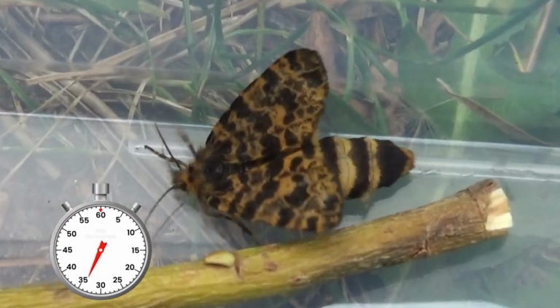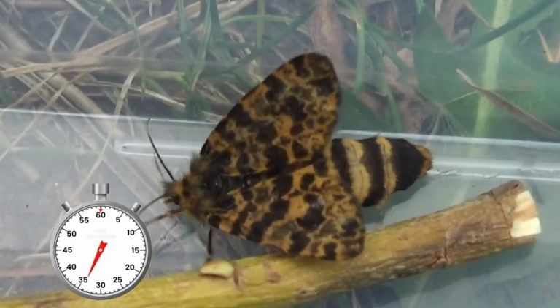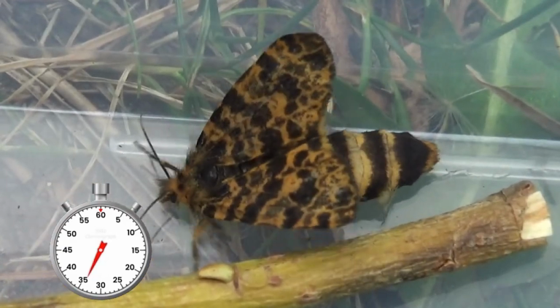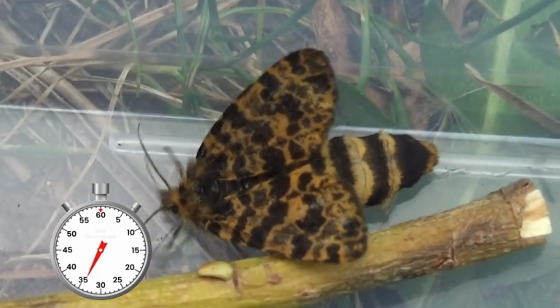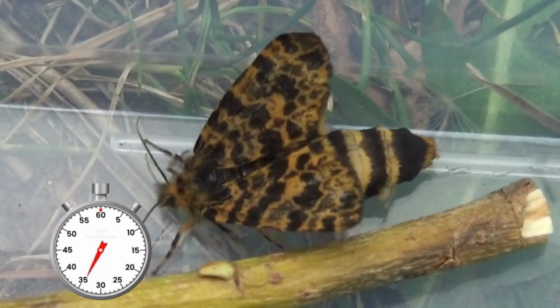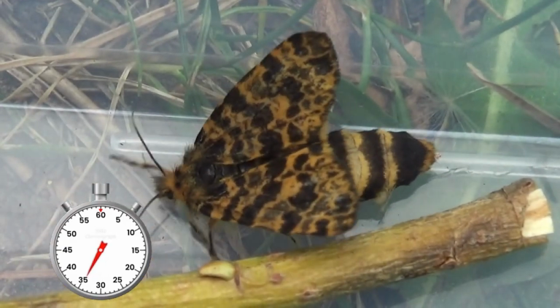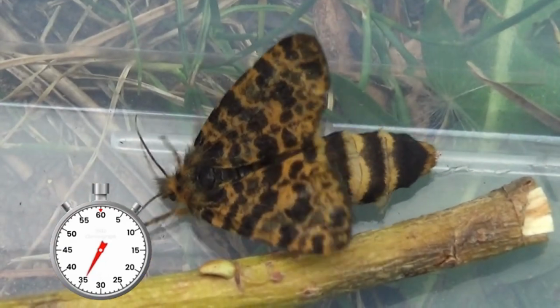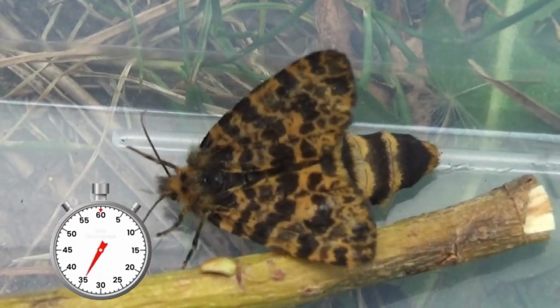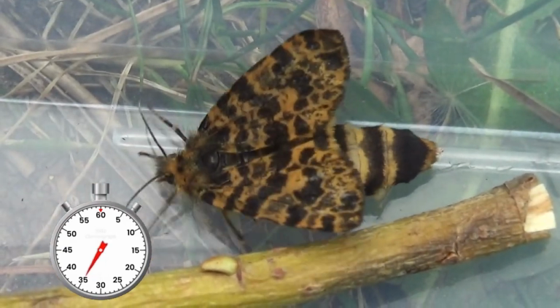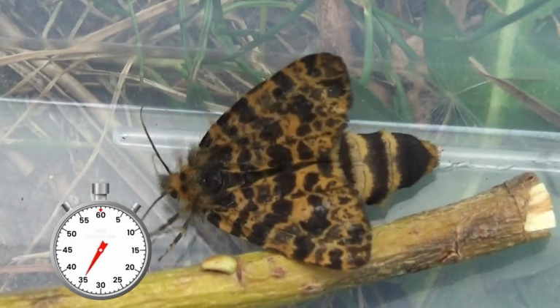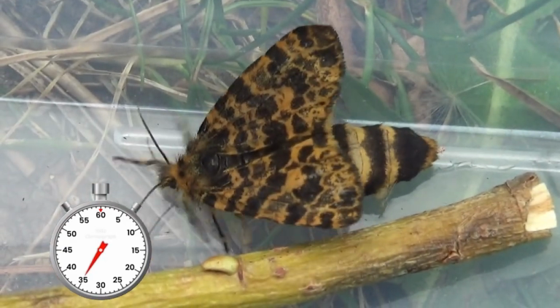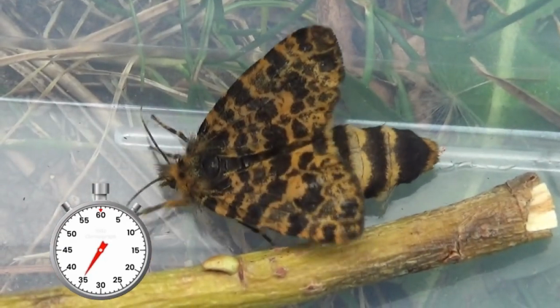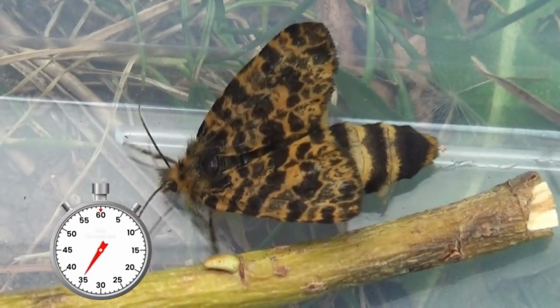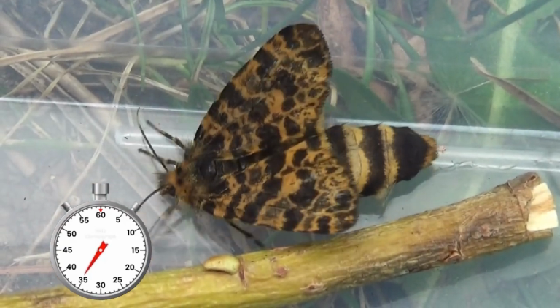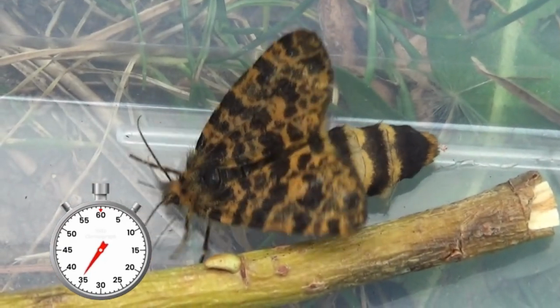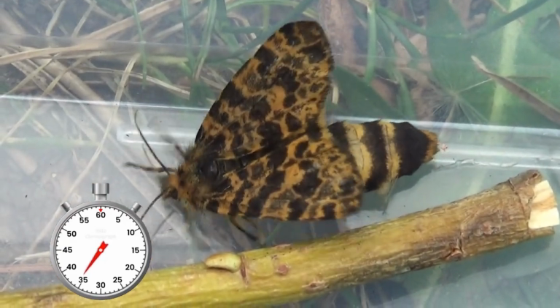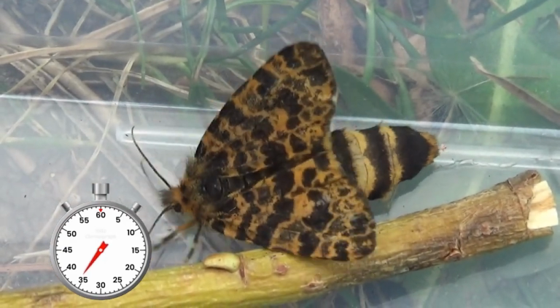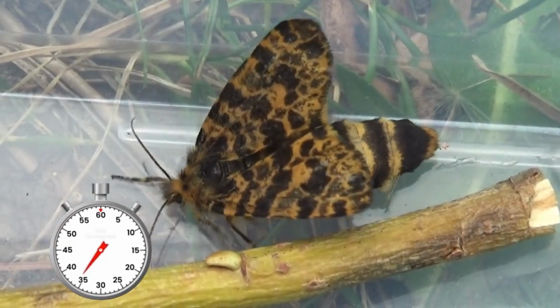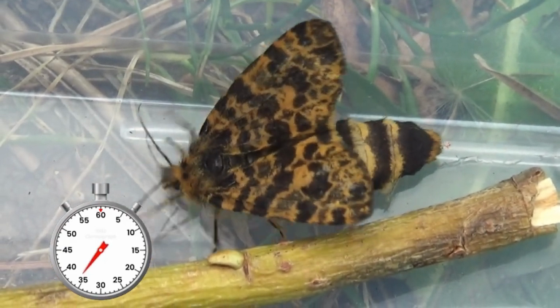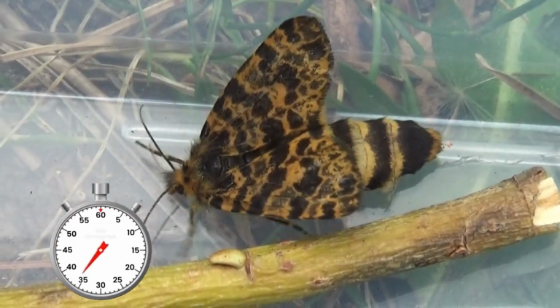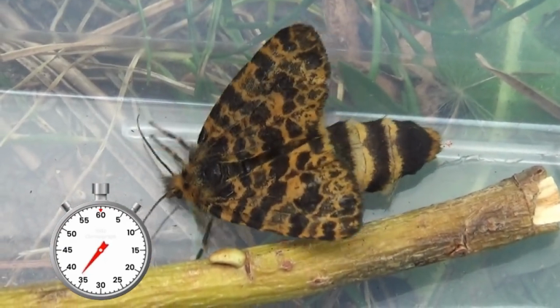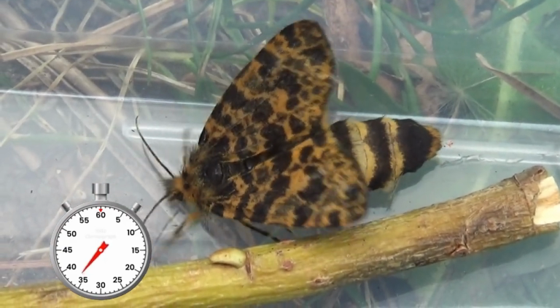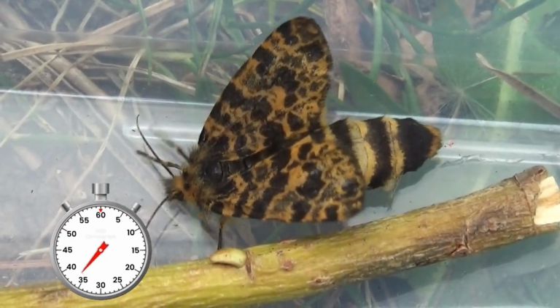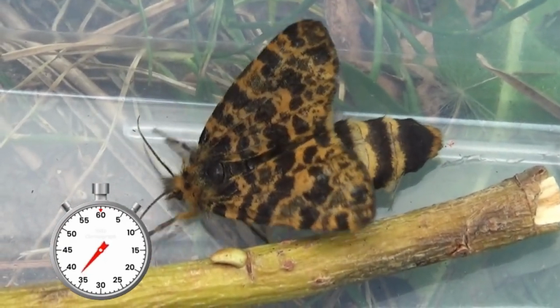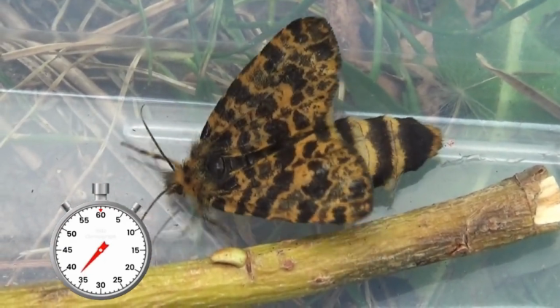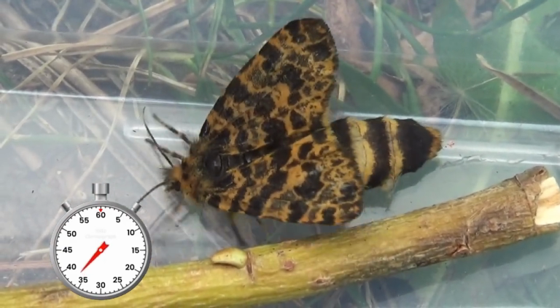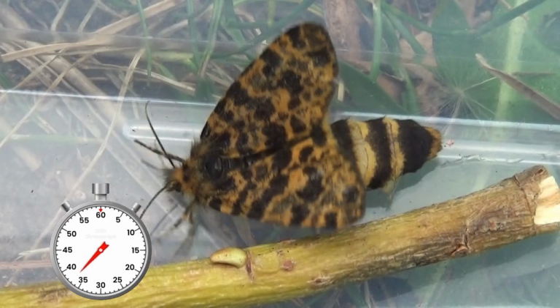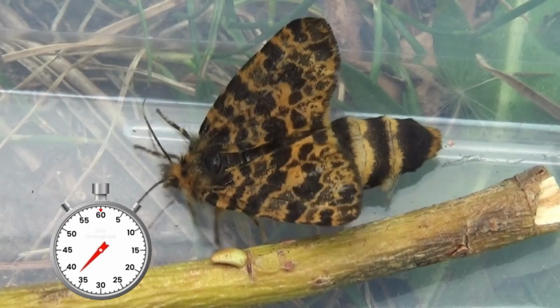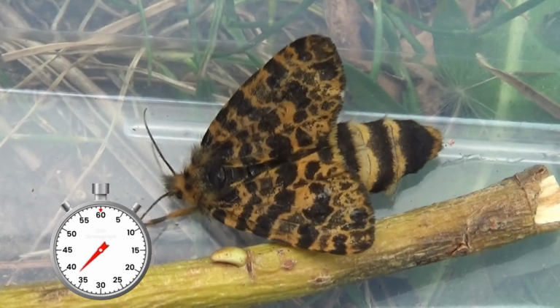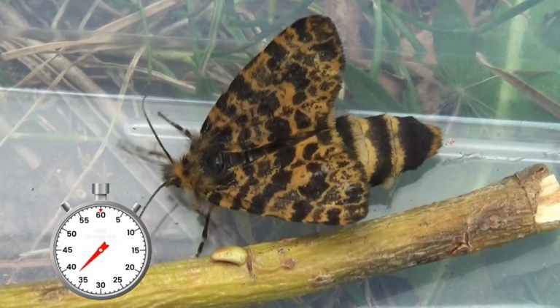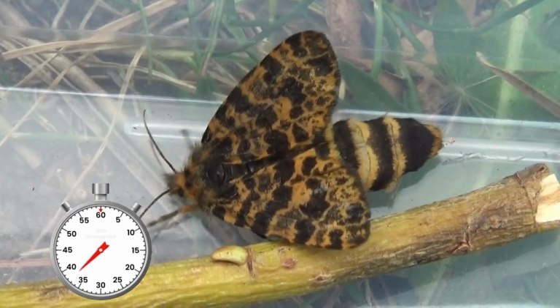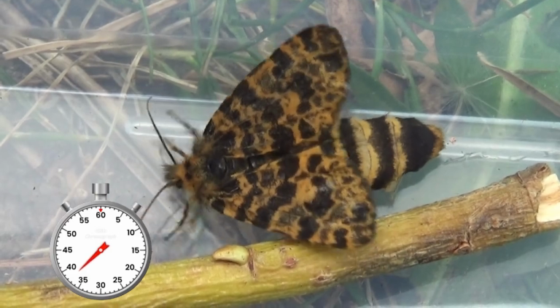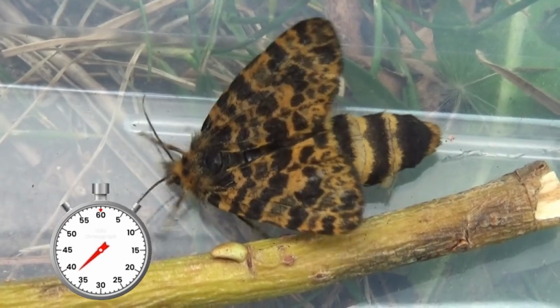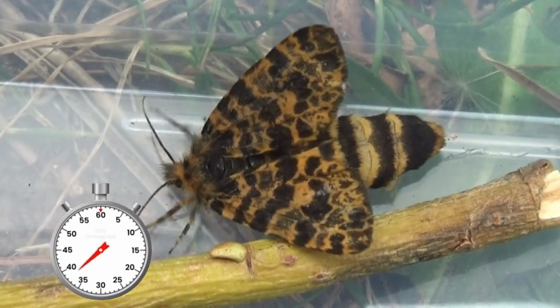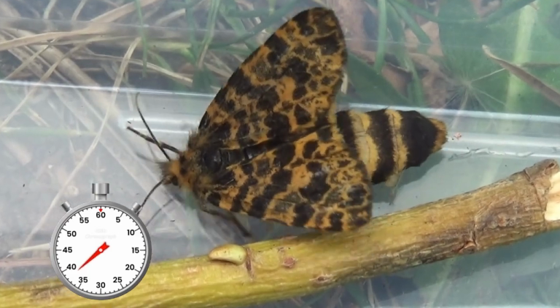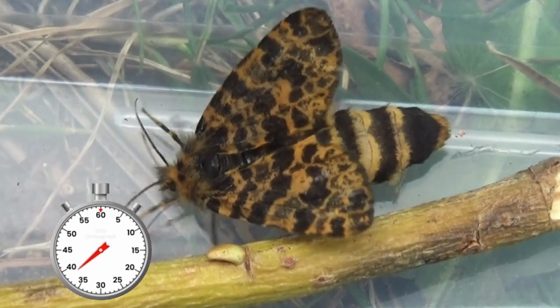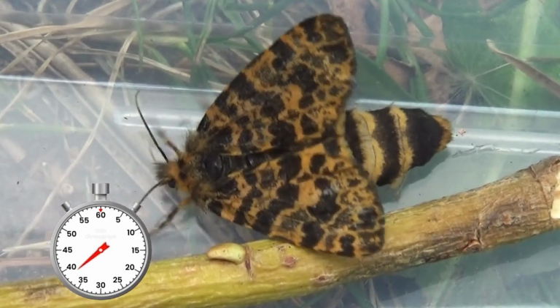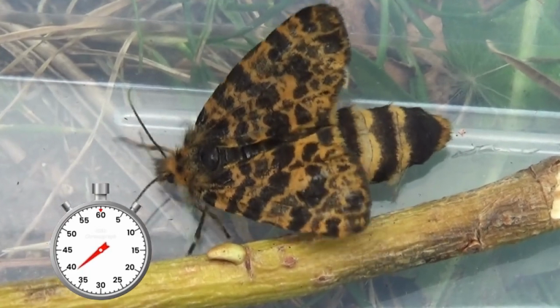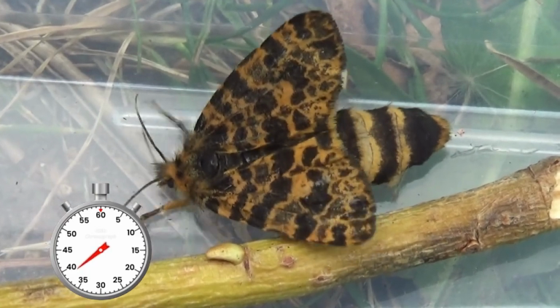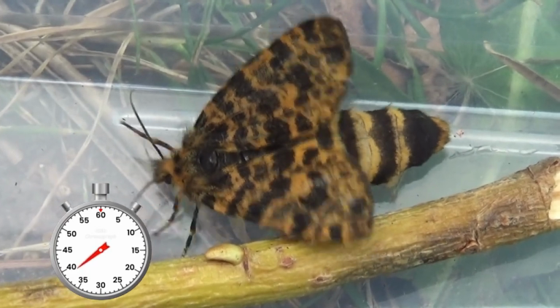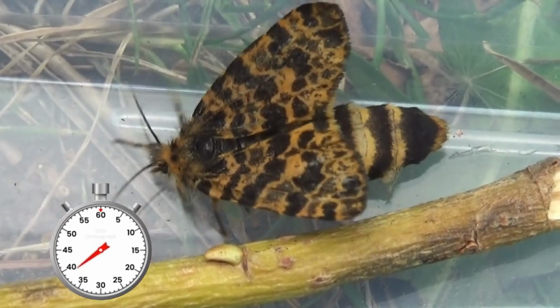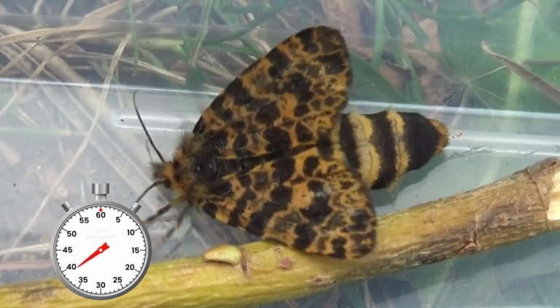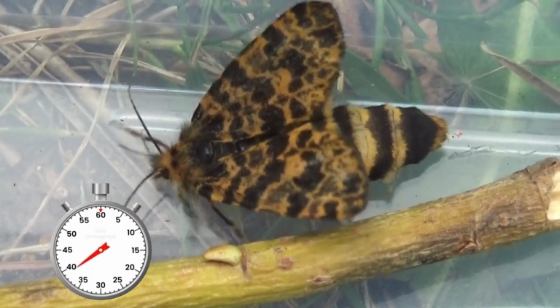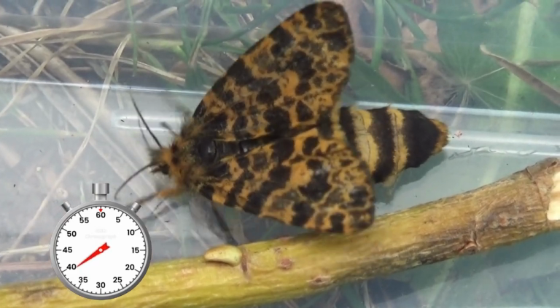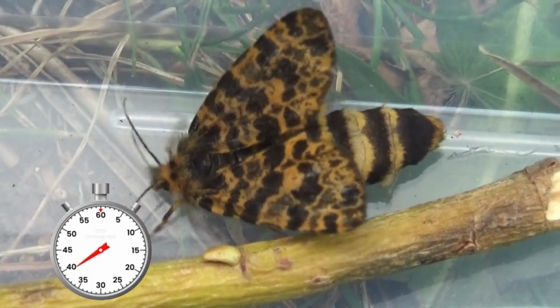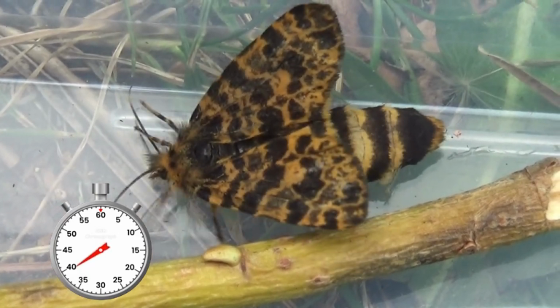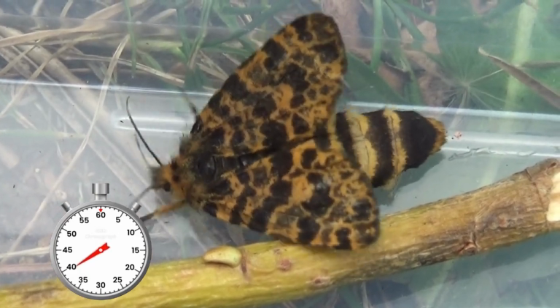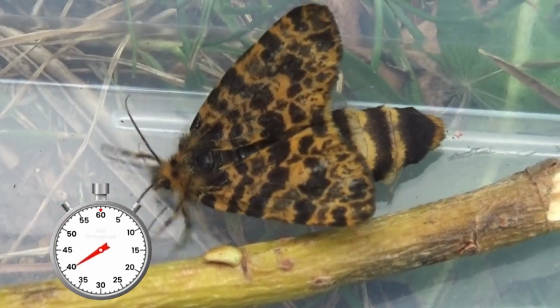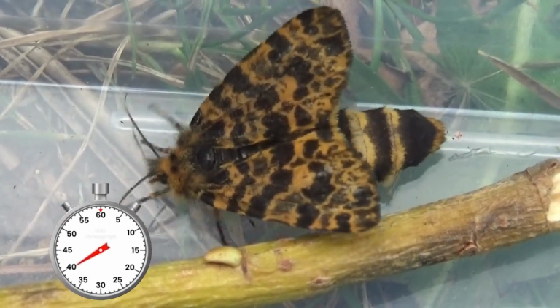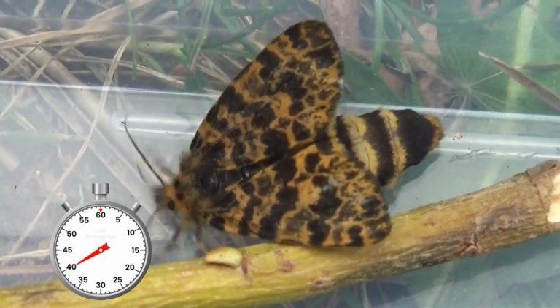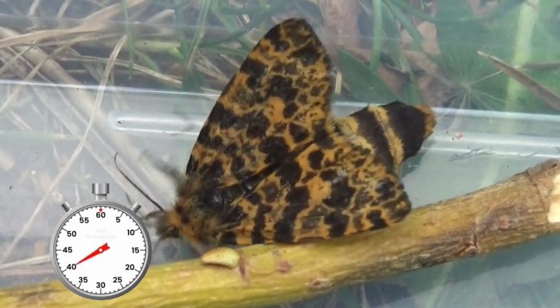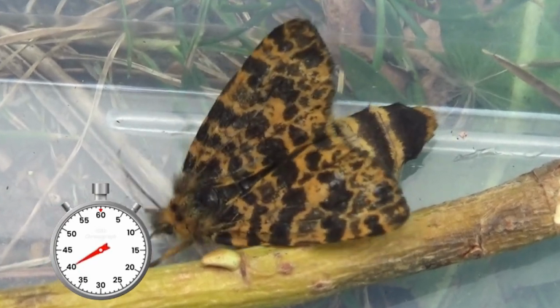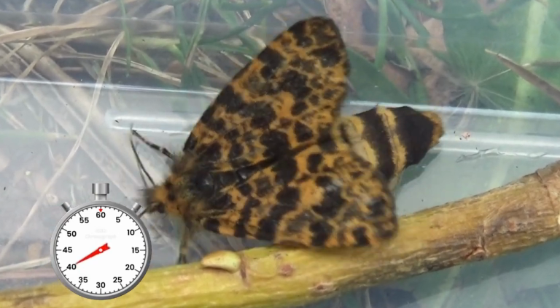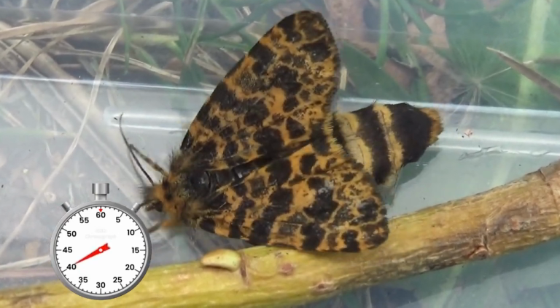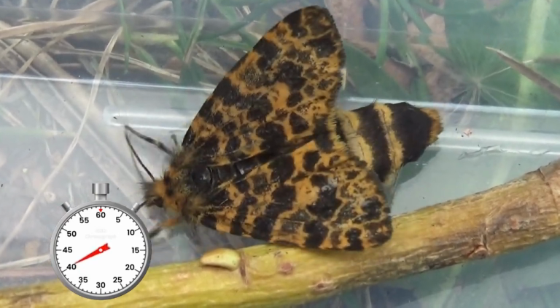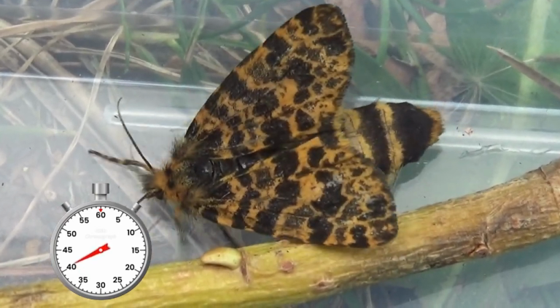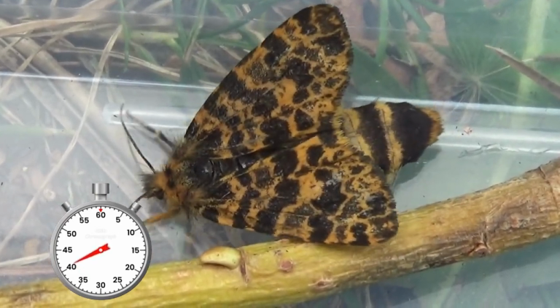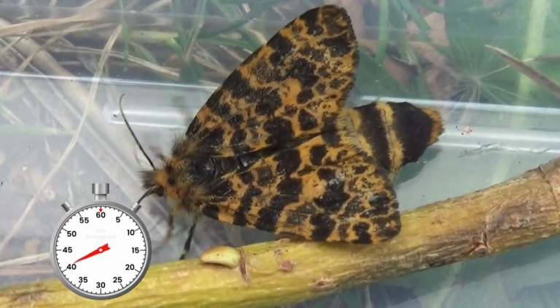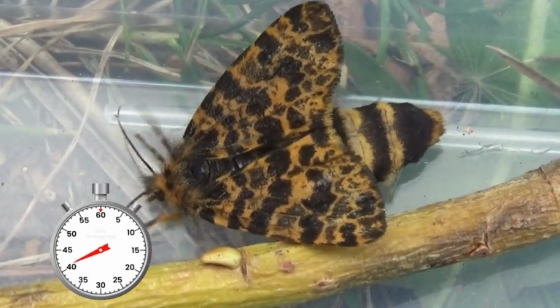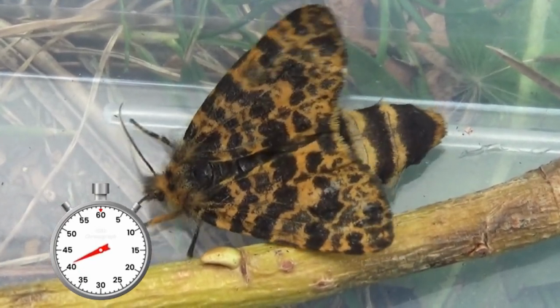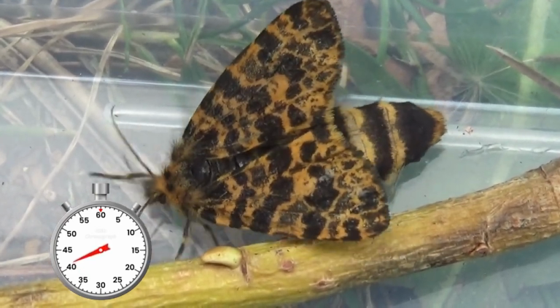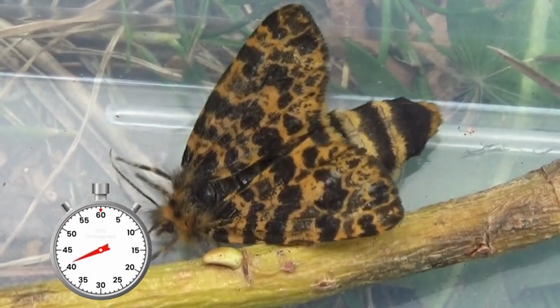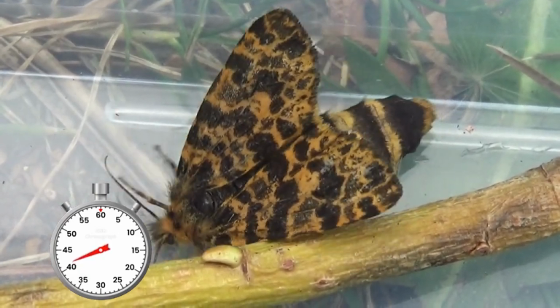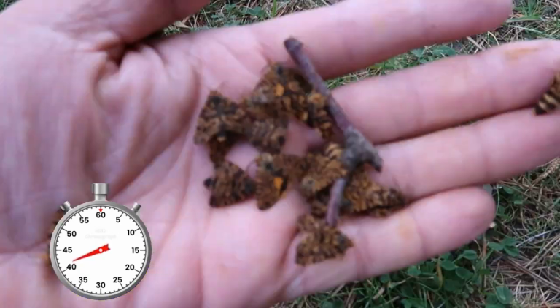What's really interesting though is the female. It has such a huge and fat abdomen that she struggles to even walk properly, let alone fly.